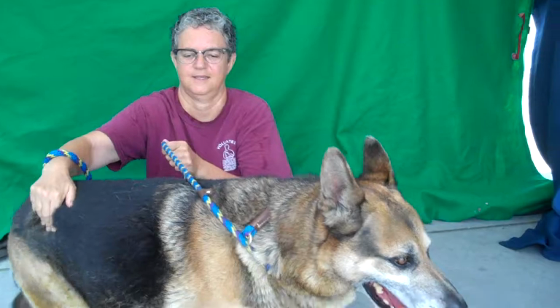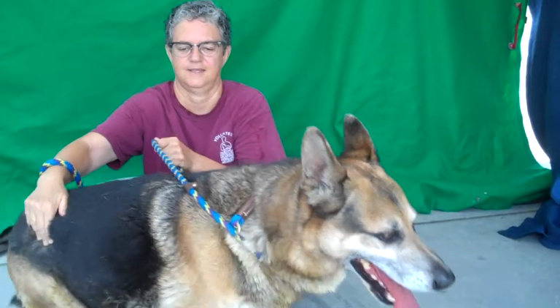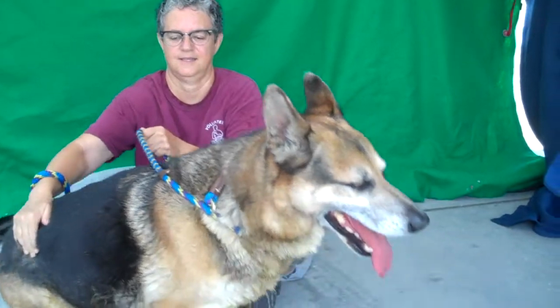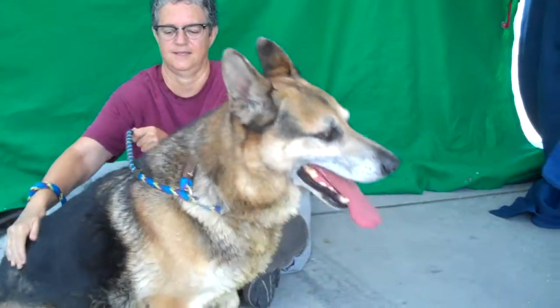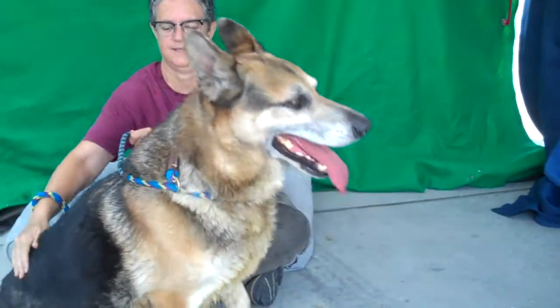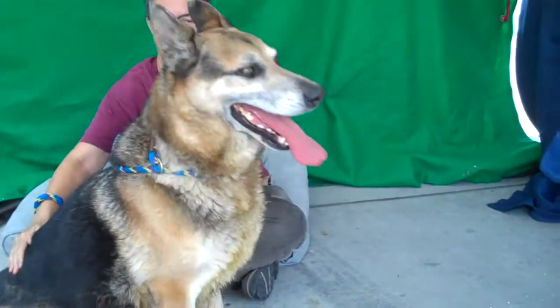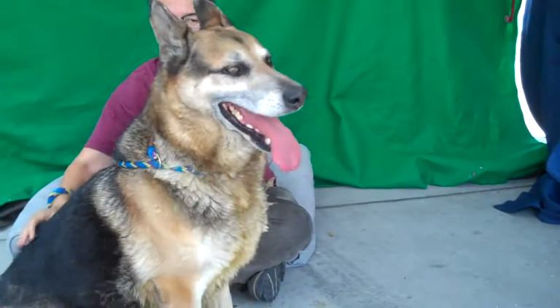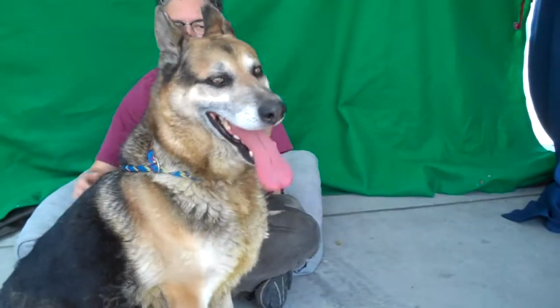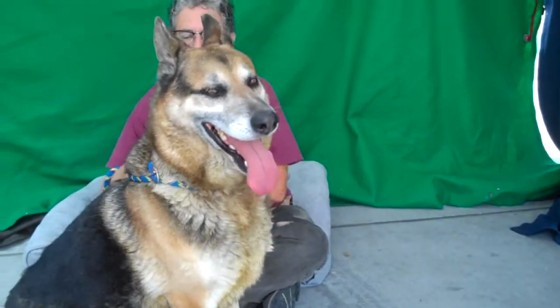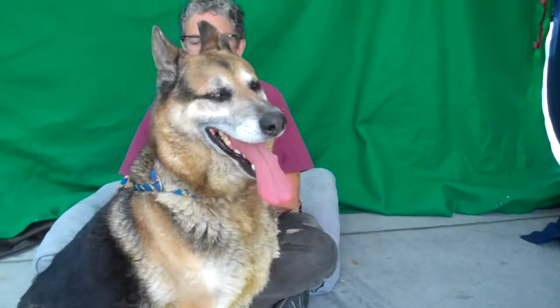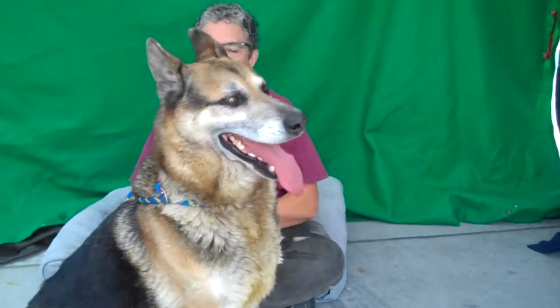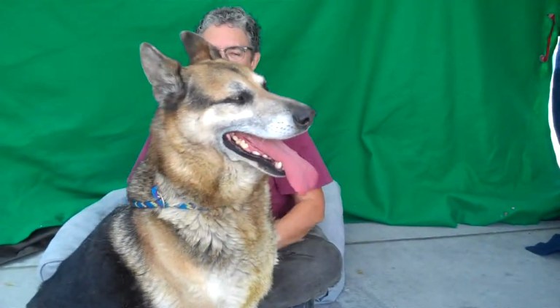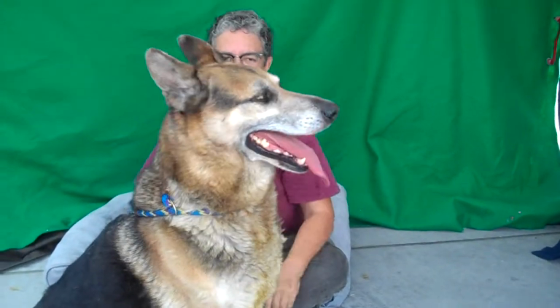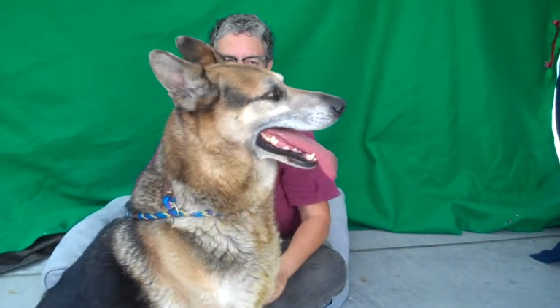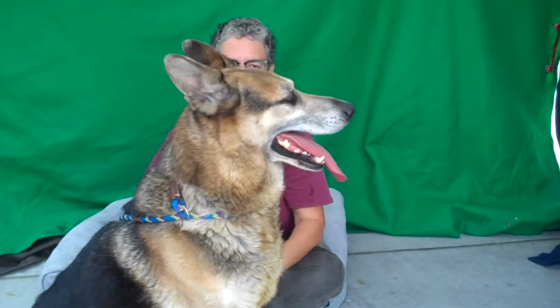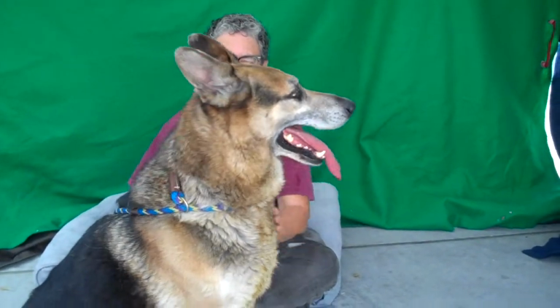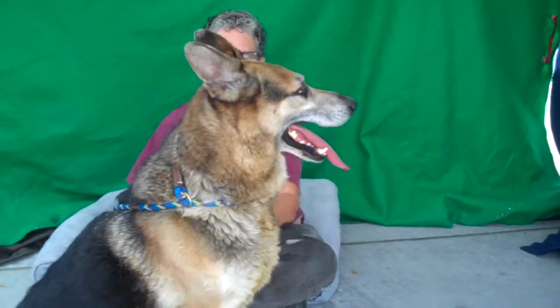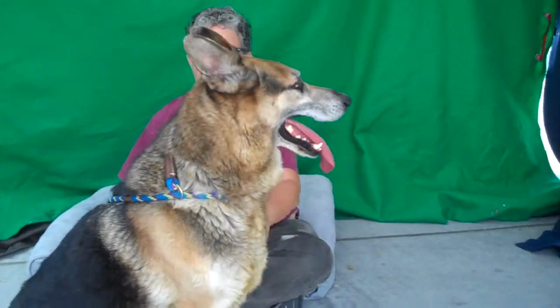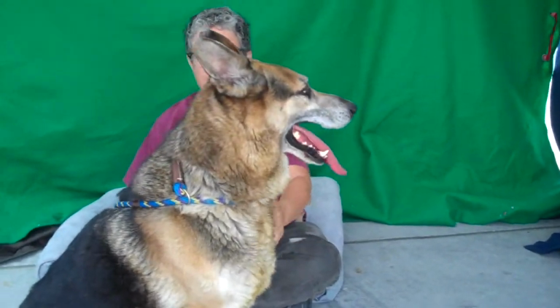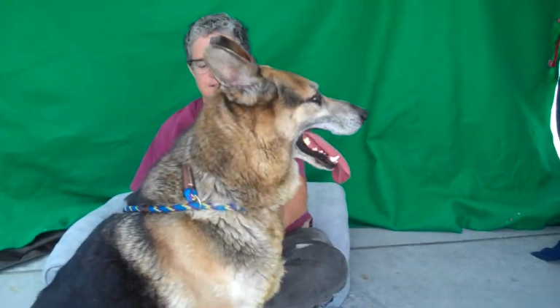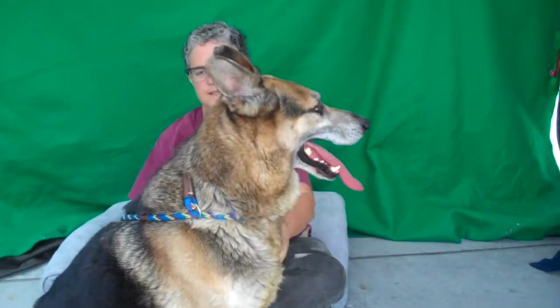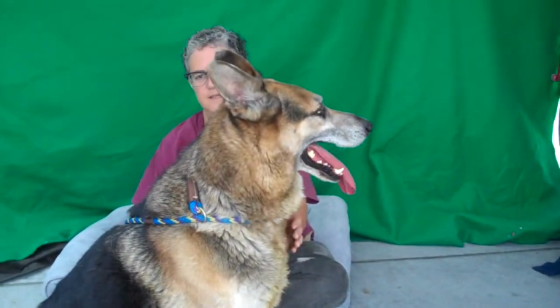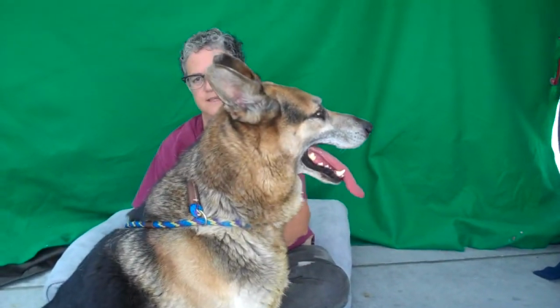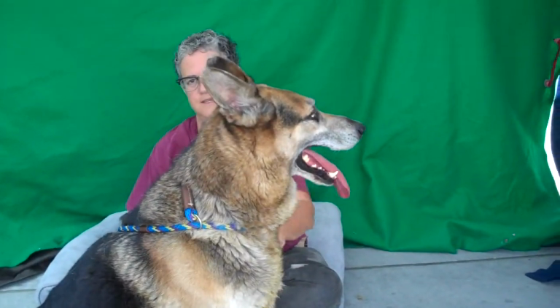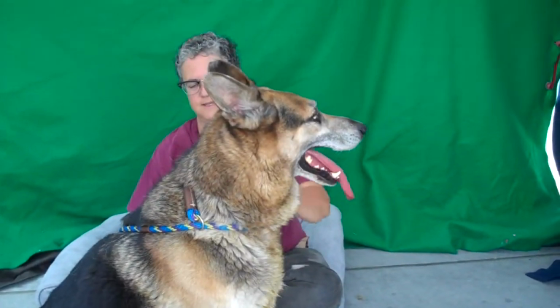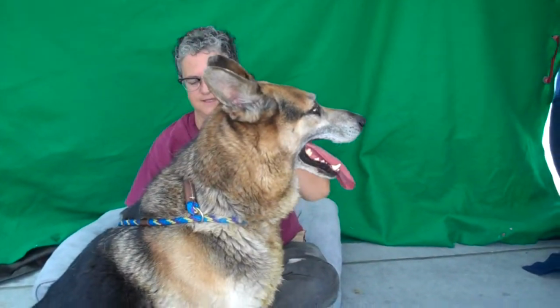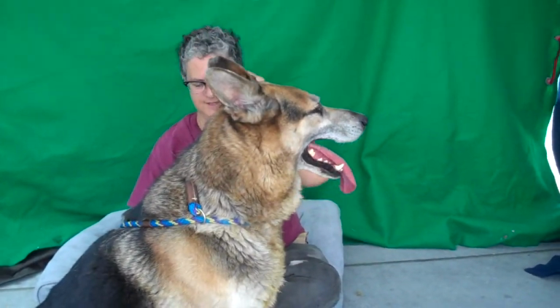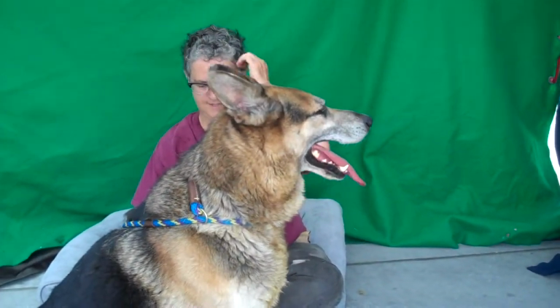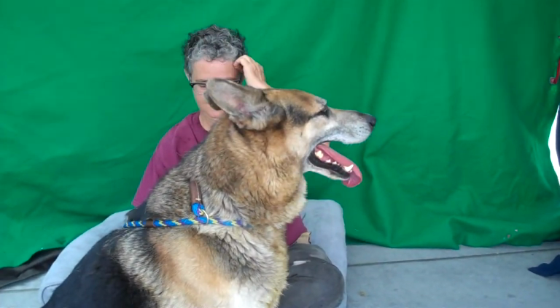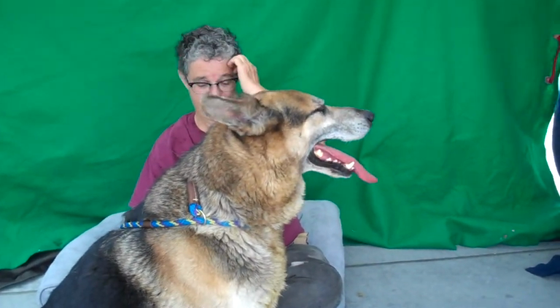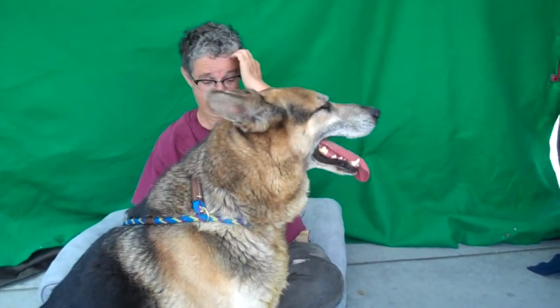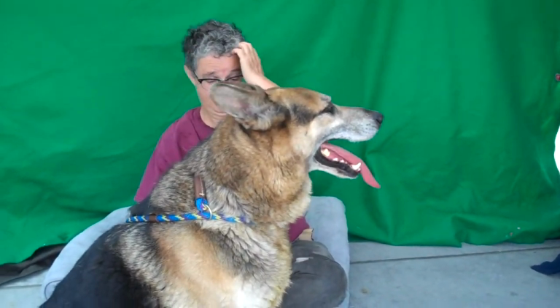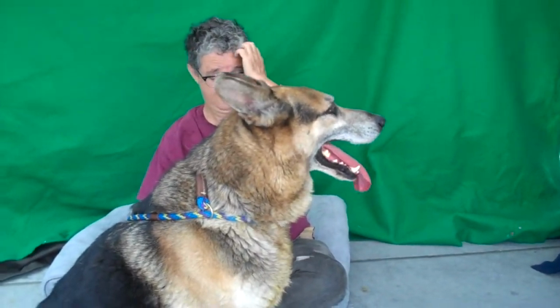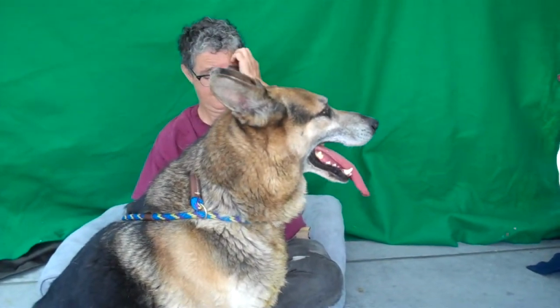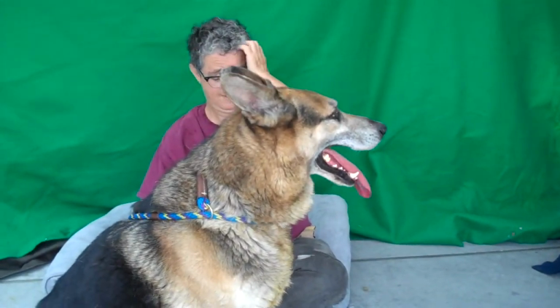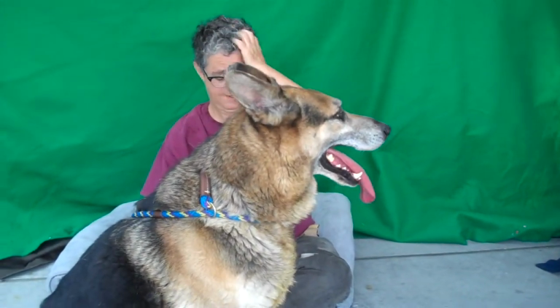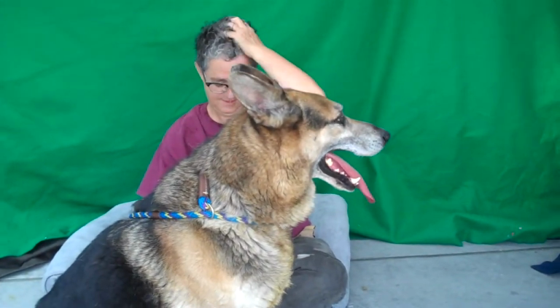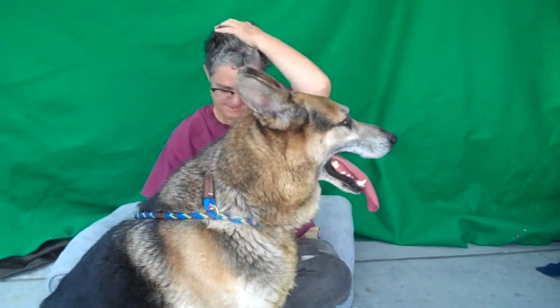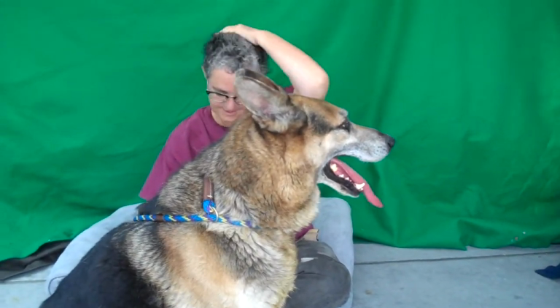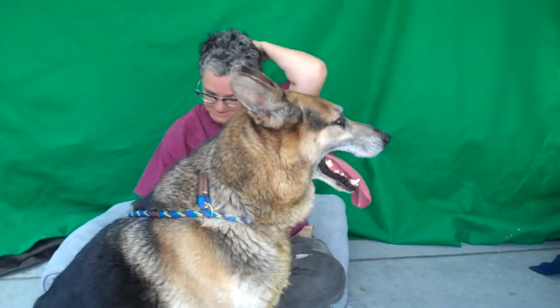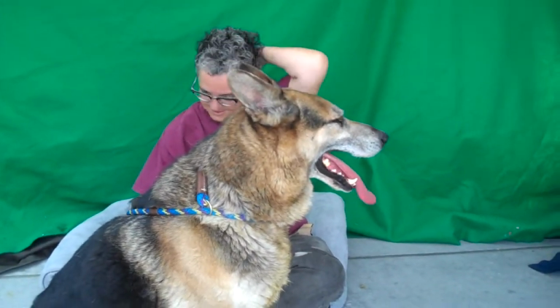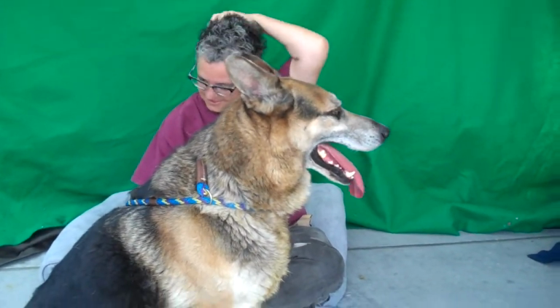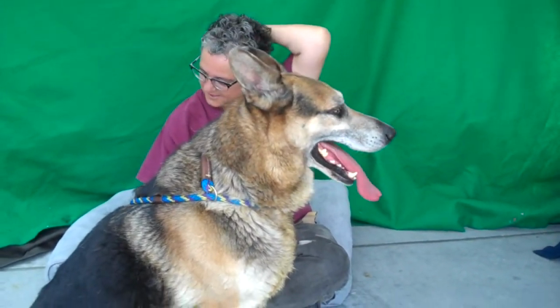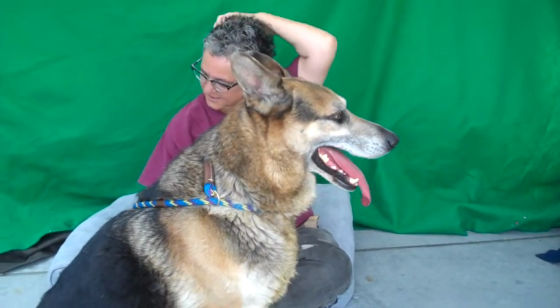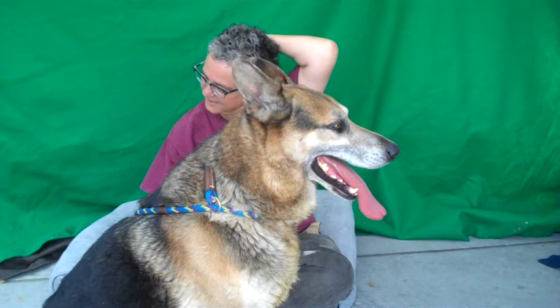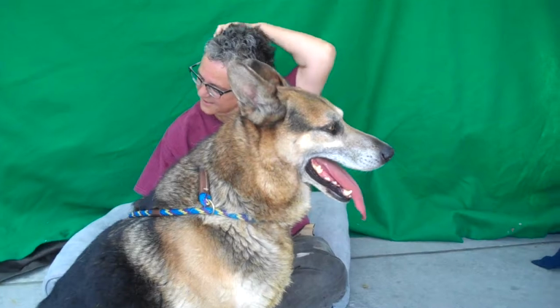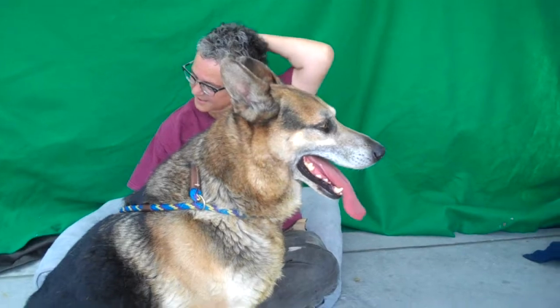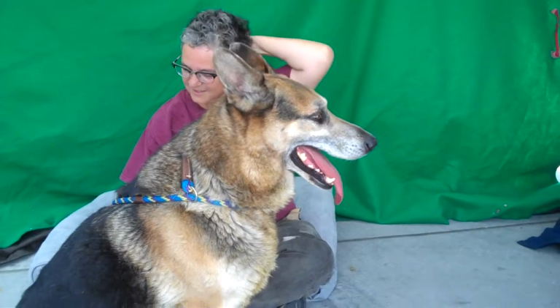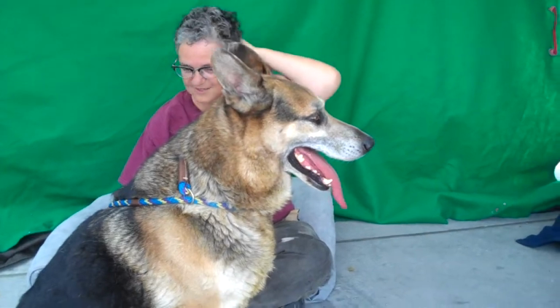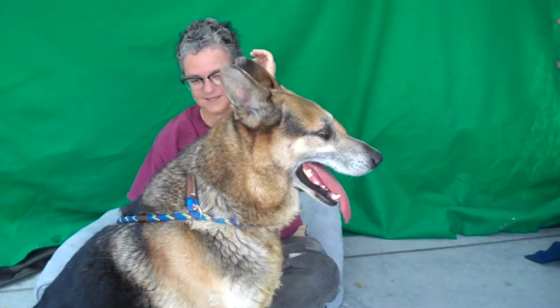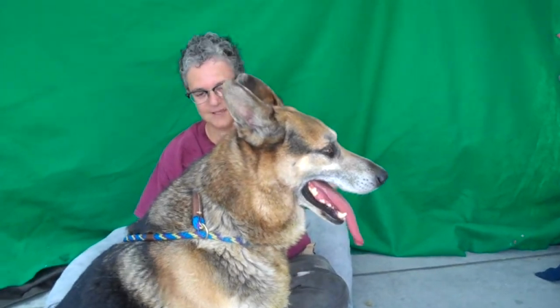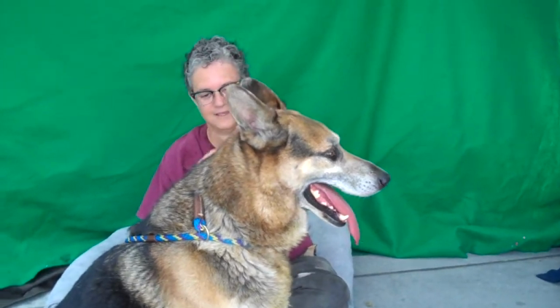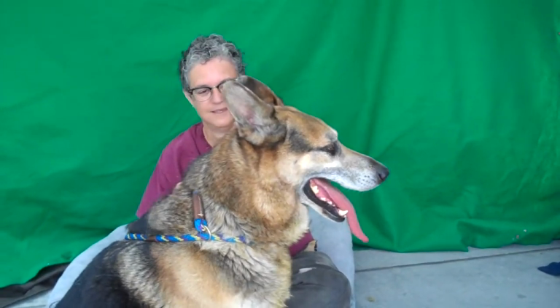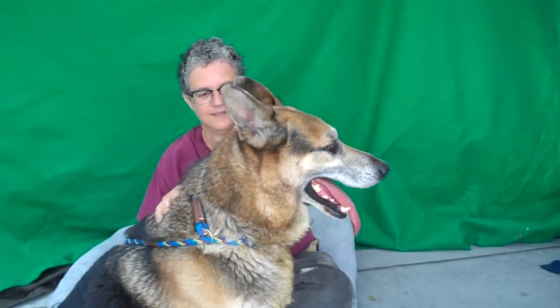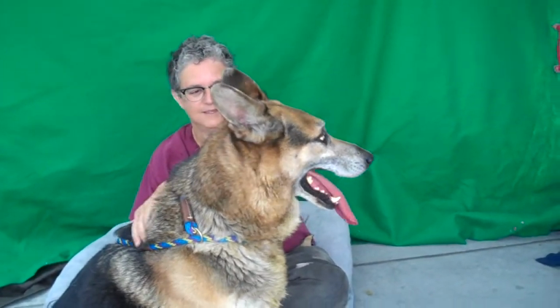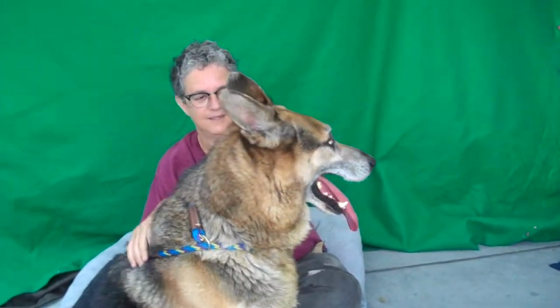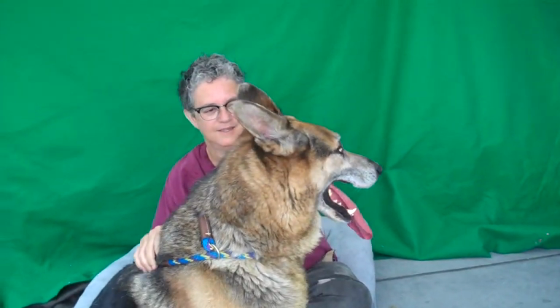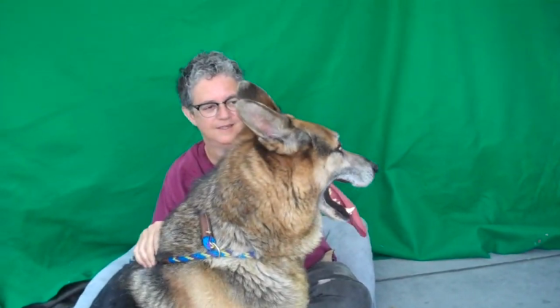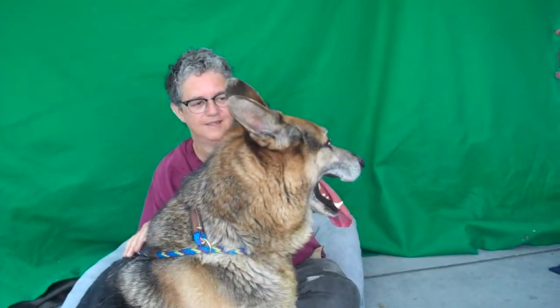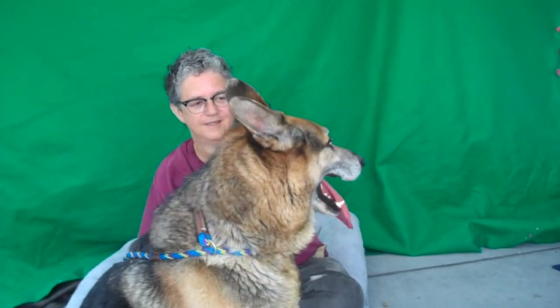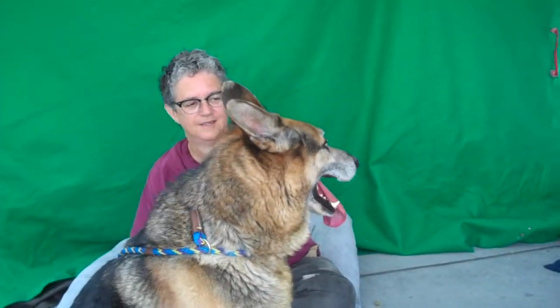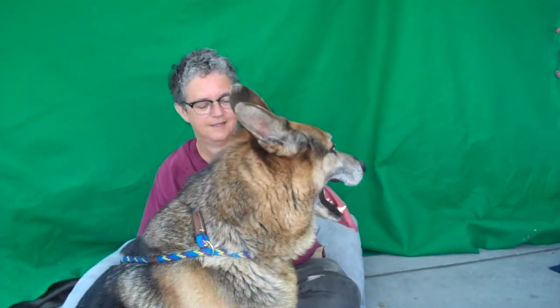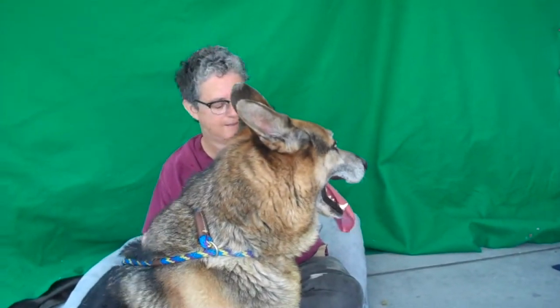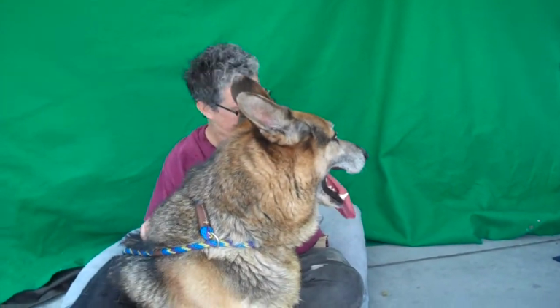He was well taken care of before. He's about 85 cuddly pounds, so he will be a nice cuddle blanket when it gets colder.